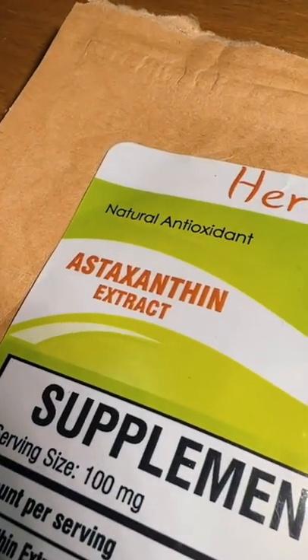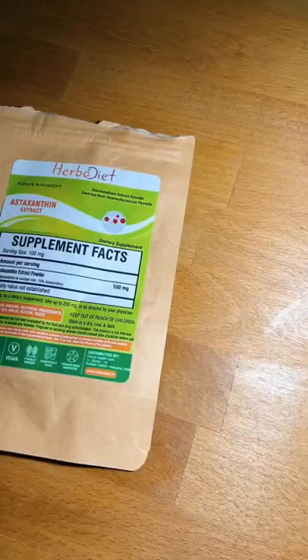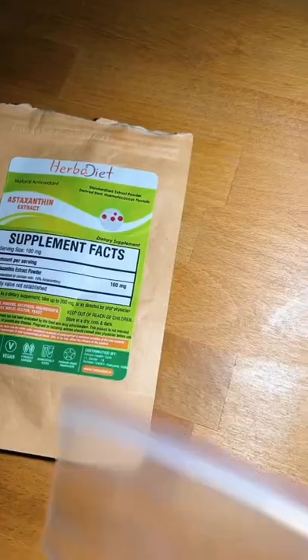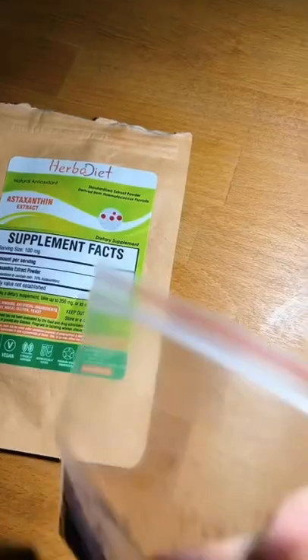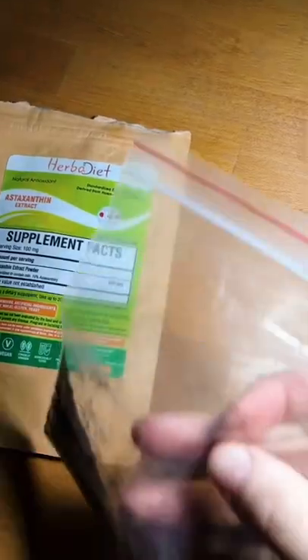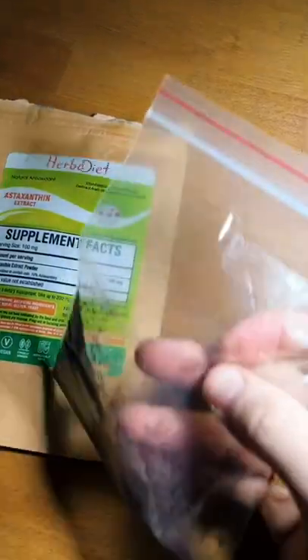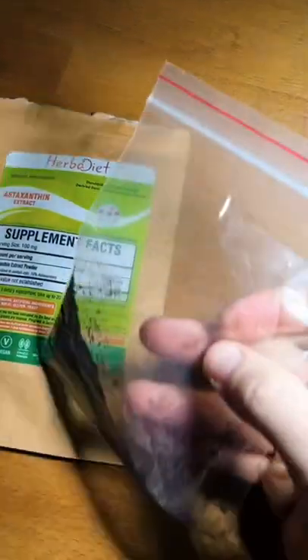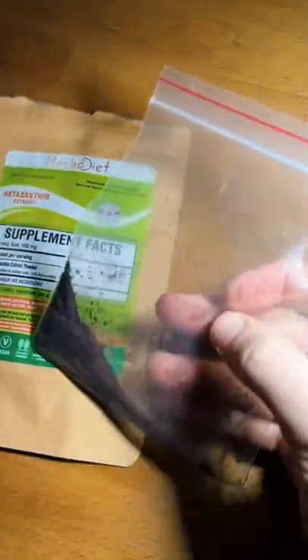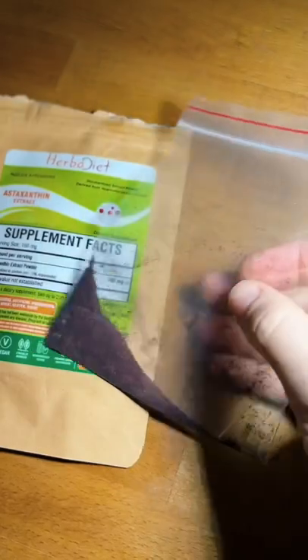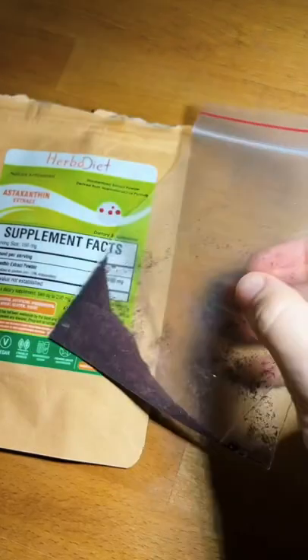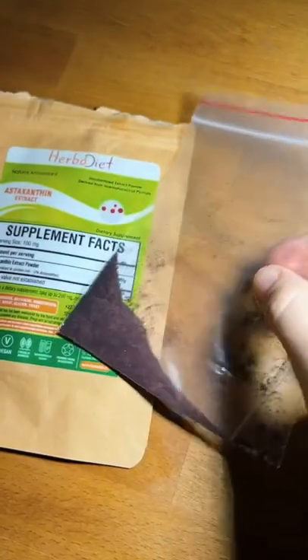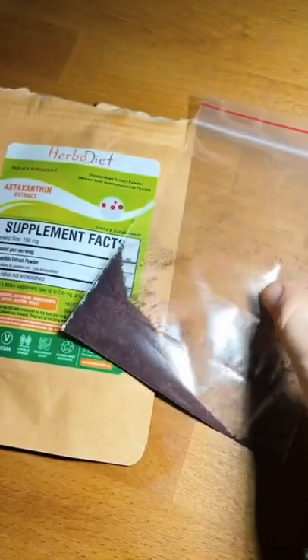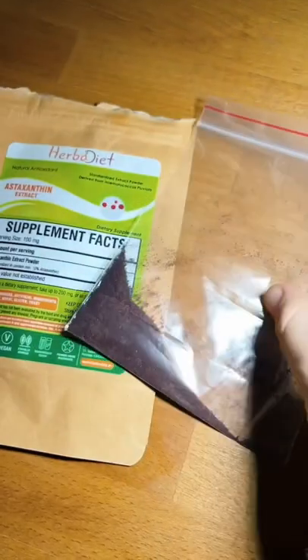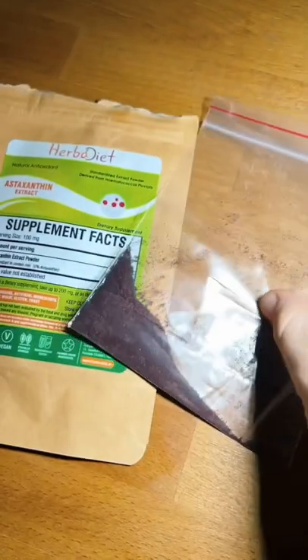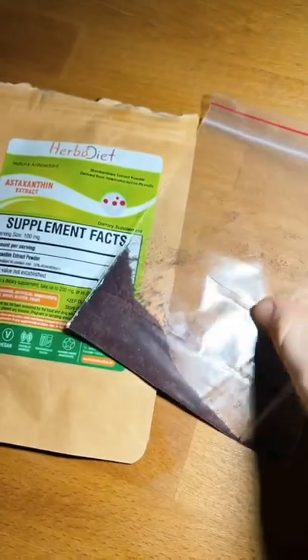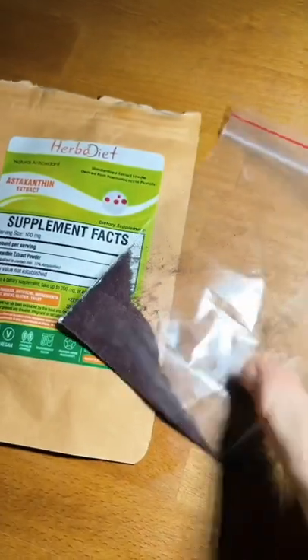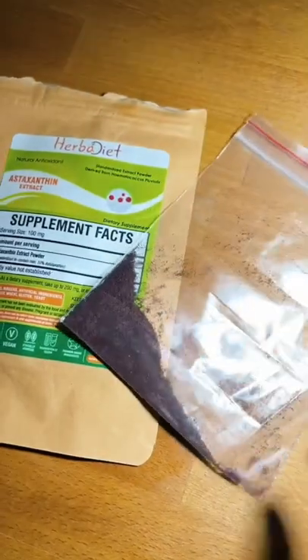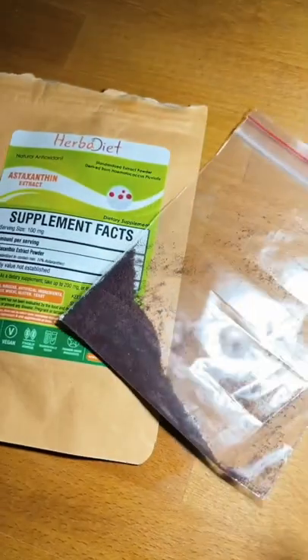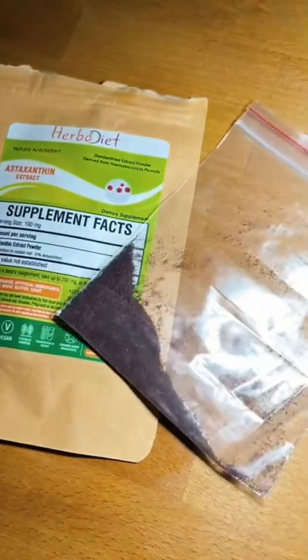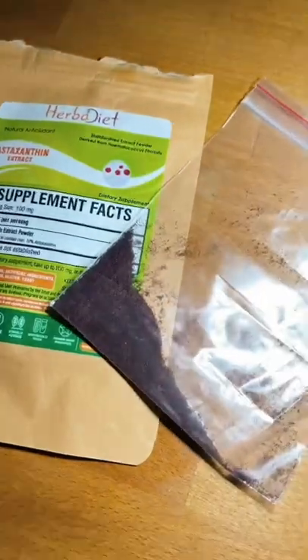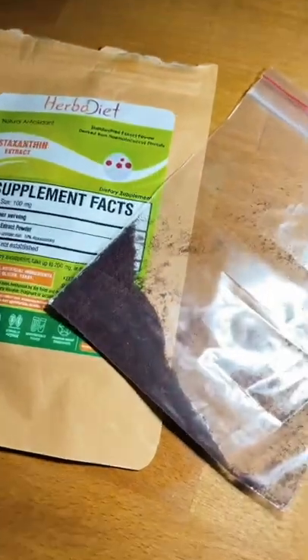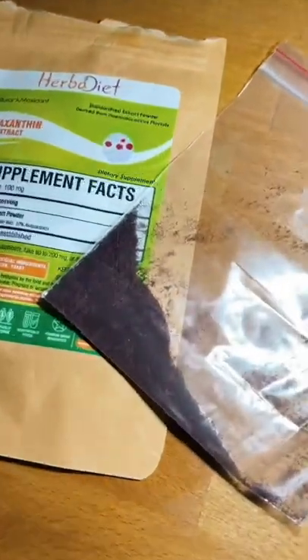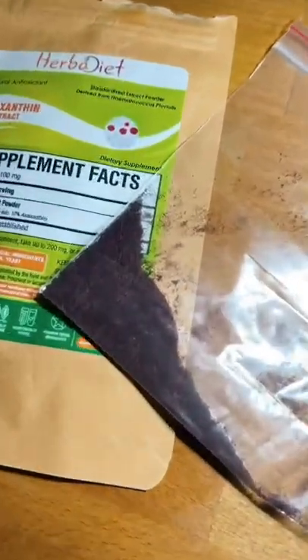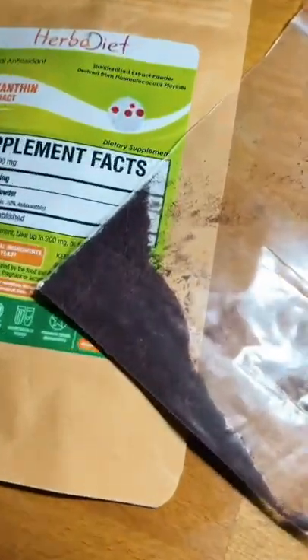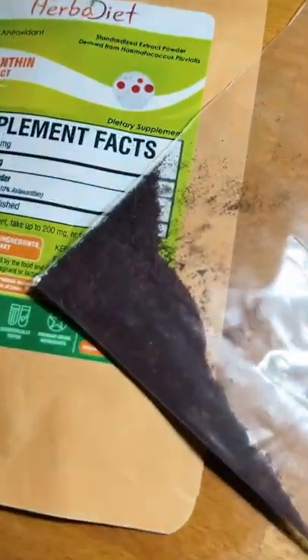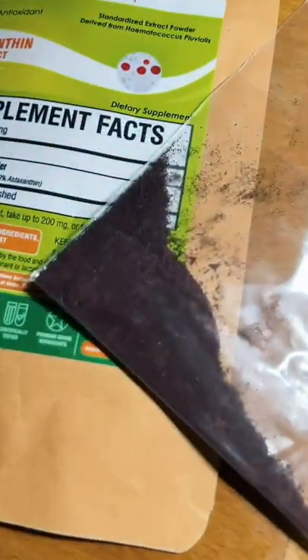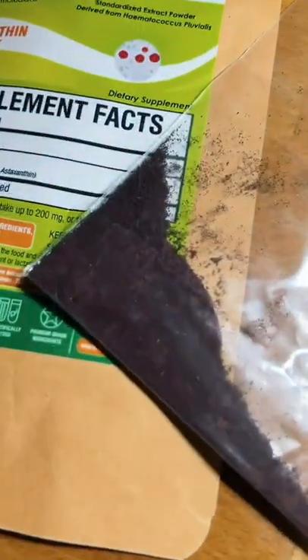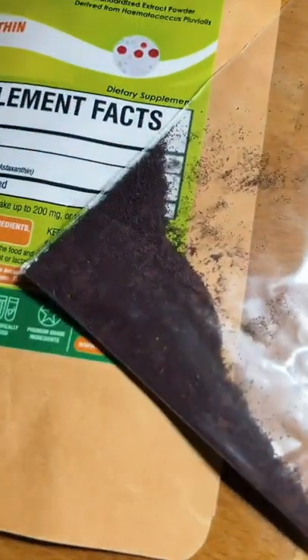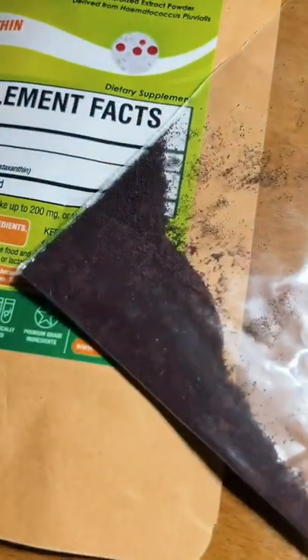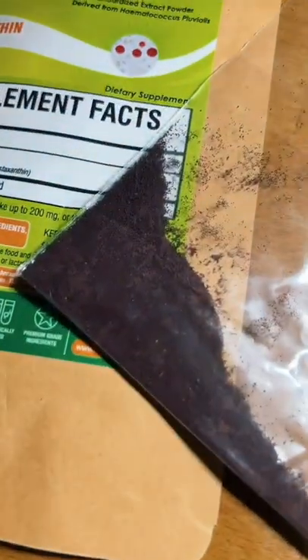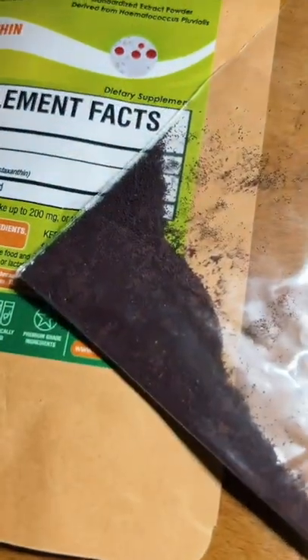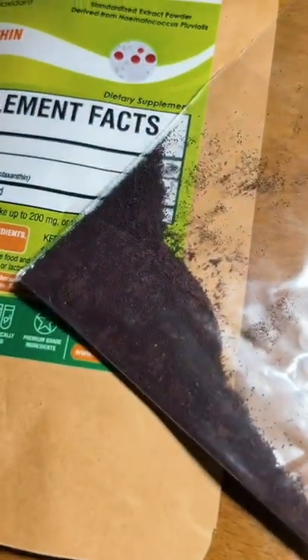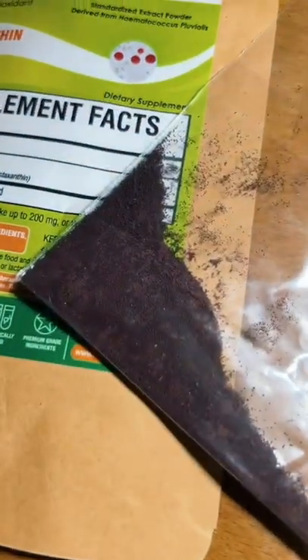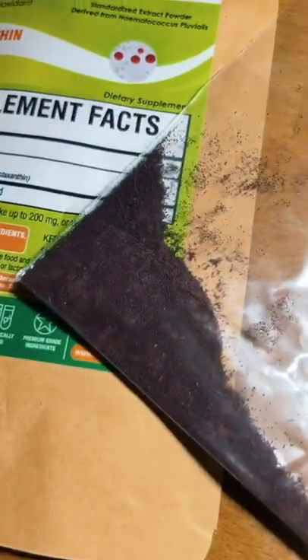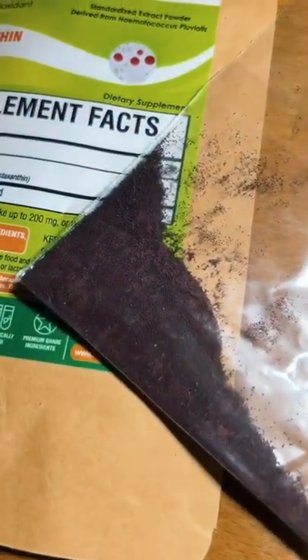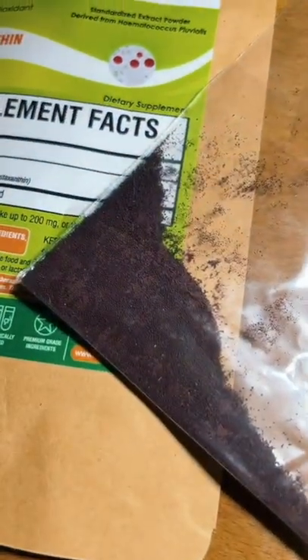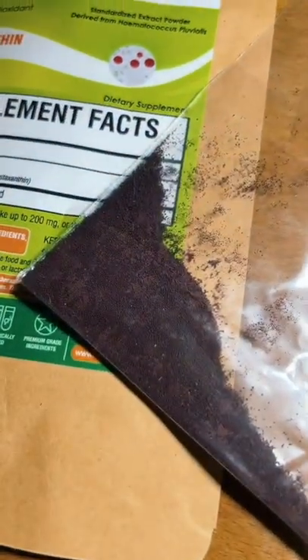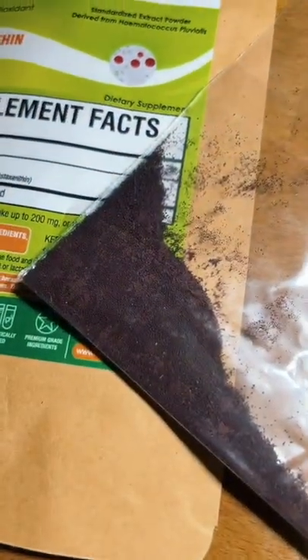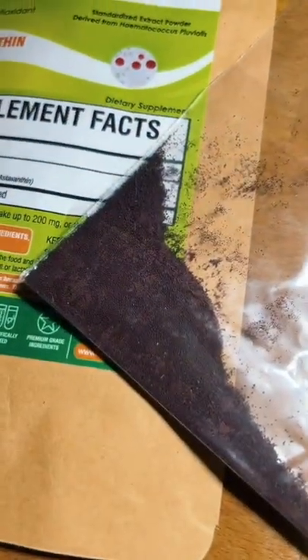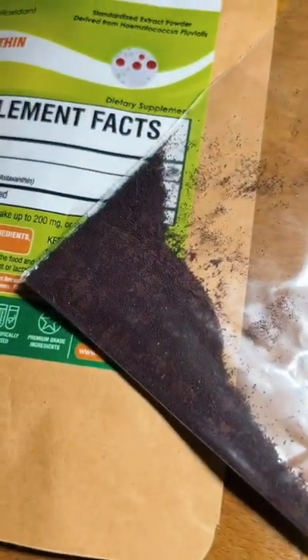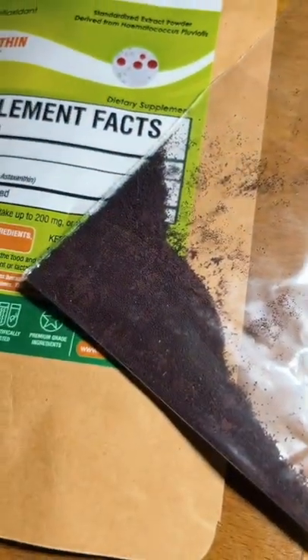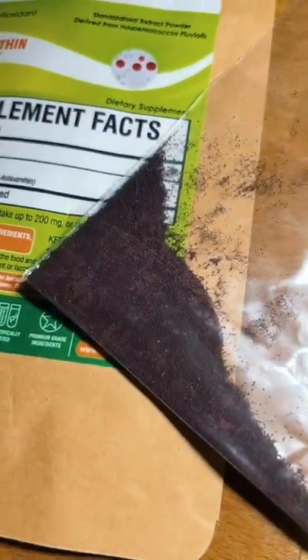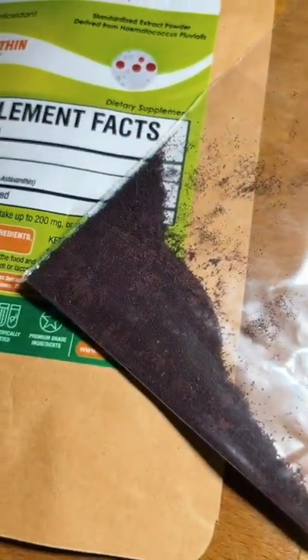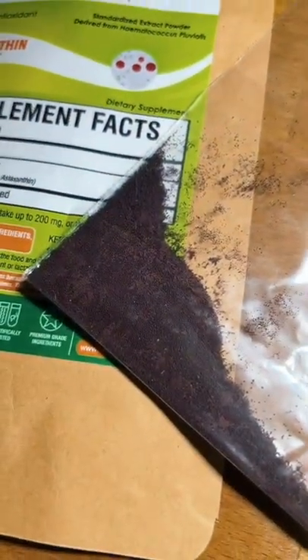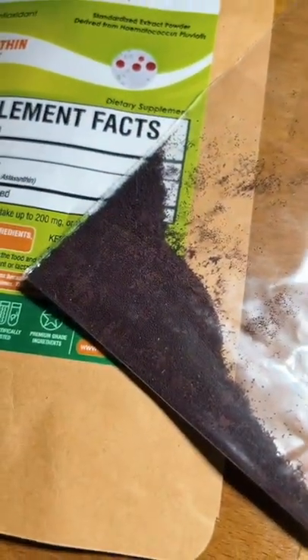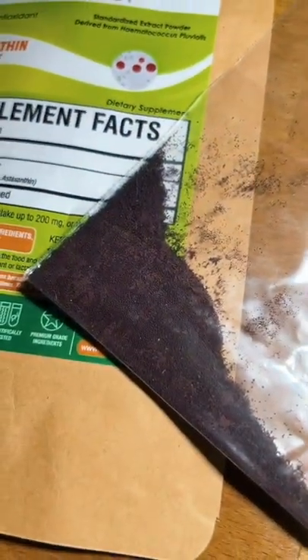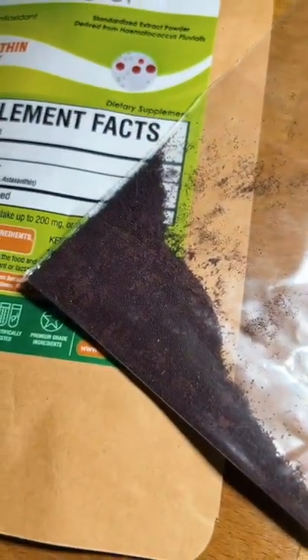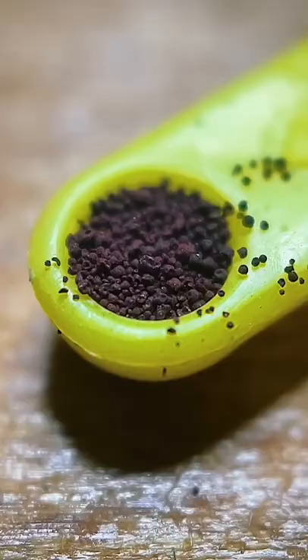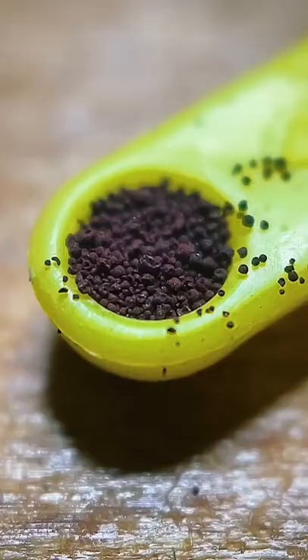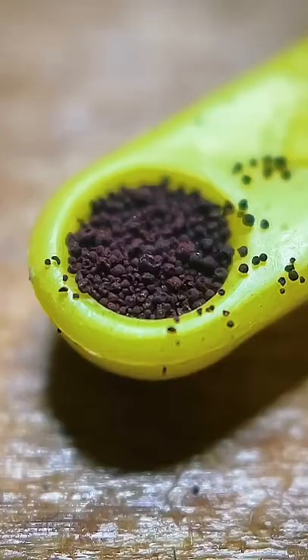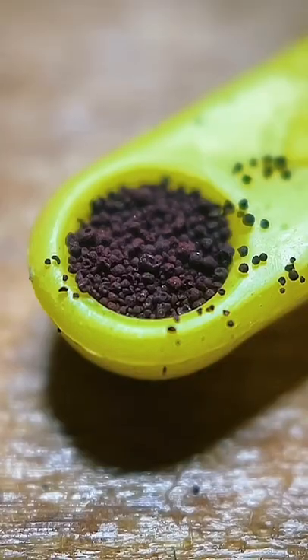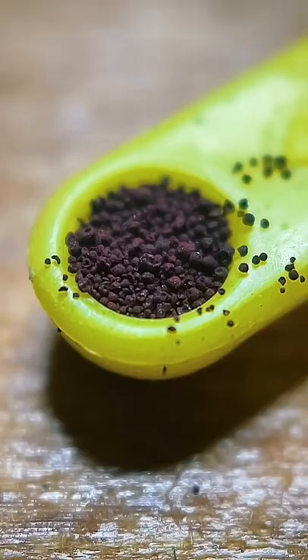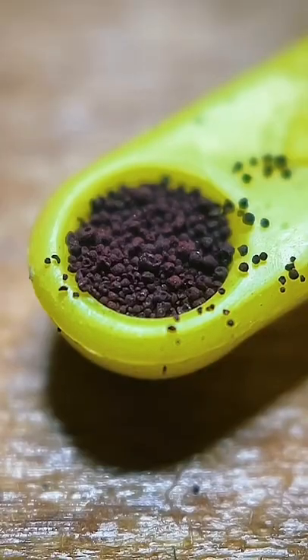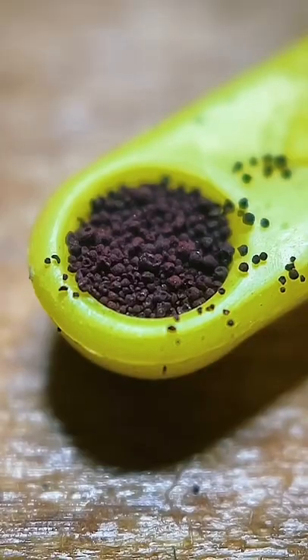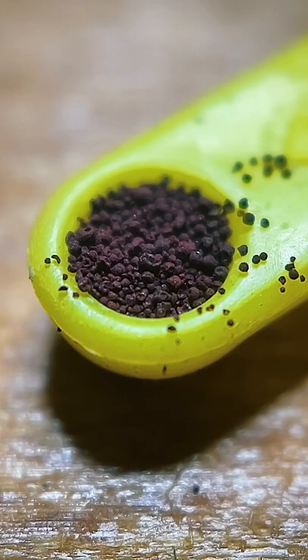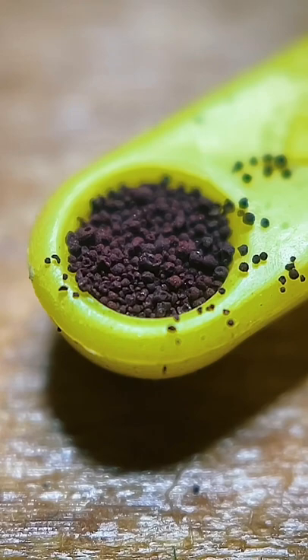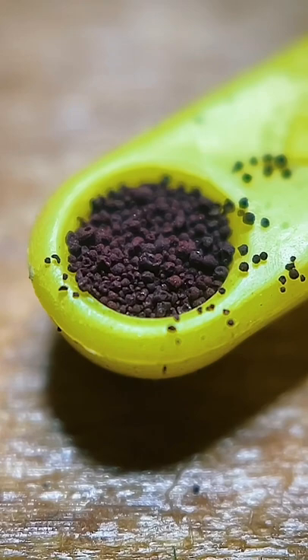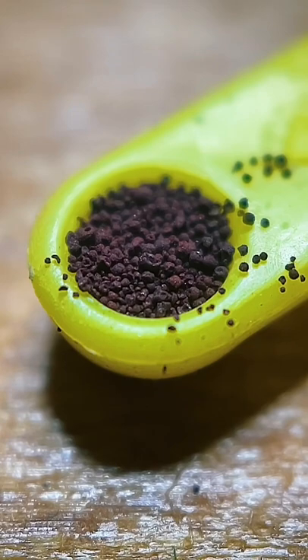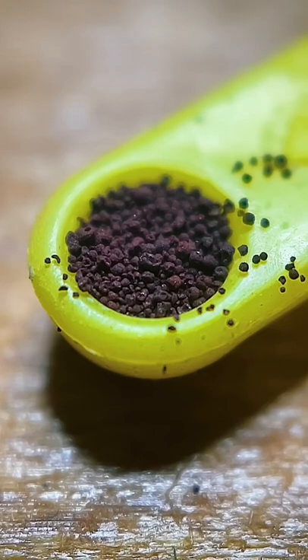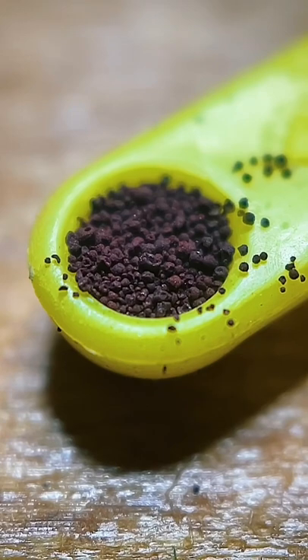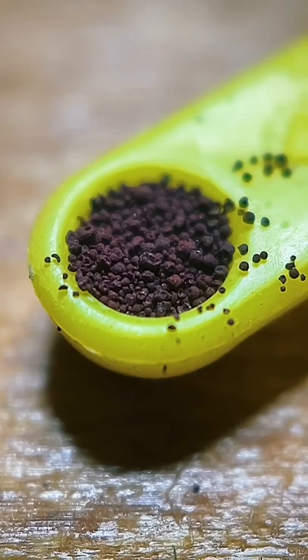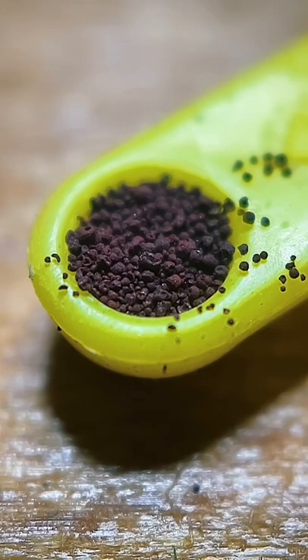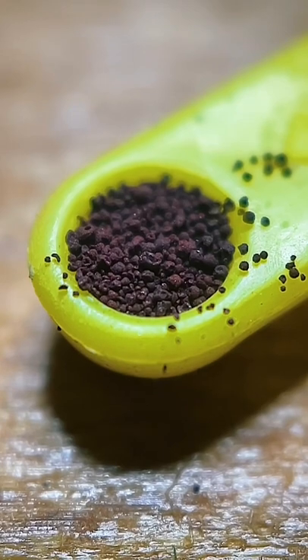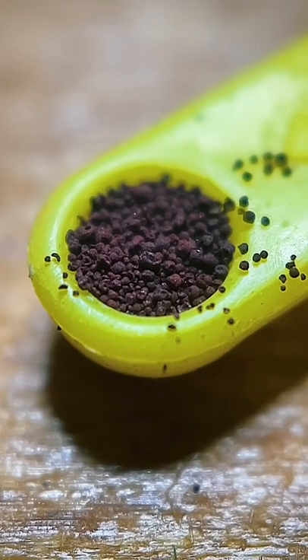It's the same compound that gives salmon and flamingos their pink color, but what would happen if I fed it to my sea monkeys? I ordered one grain from eBay to find out.